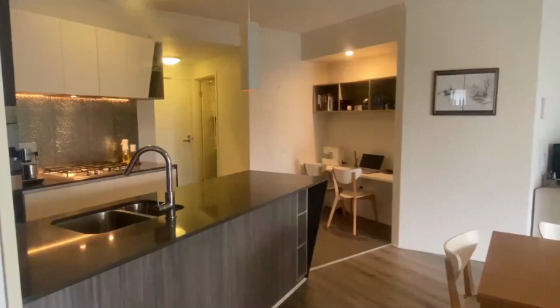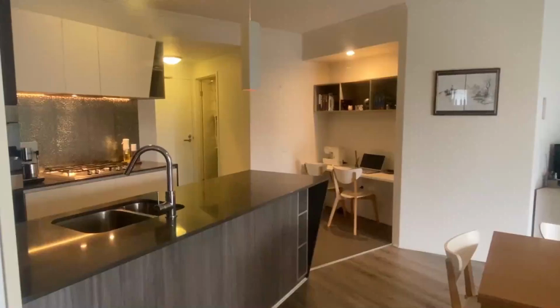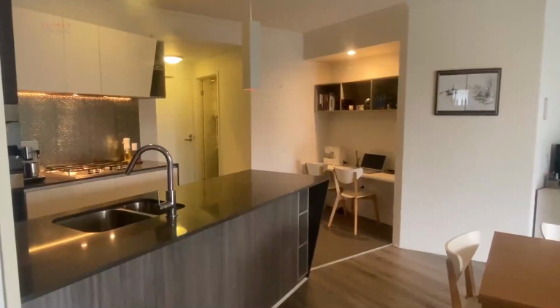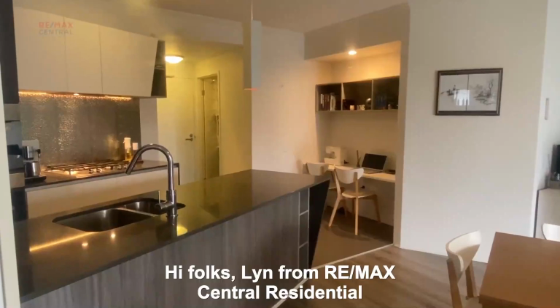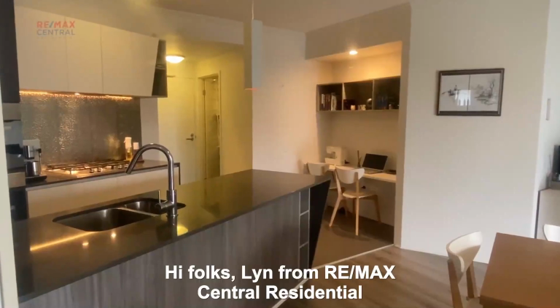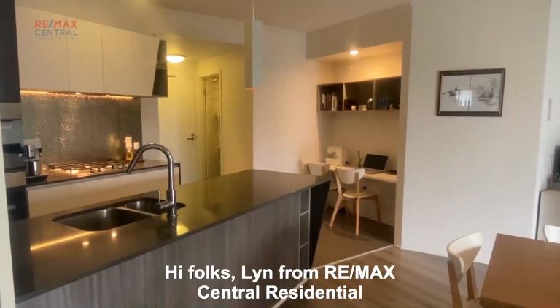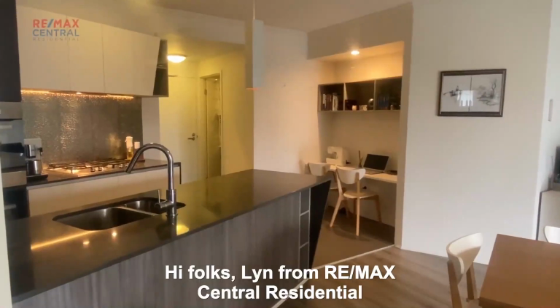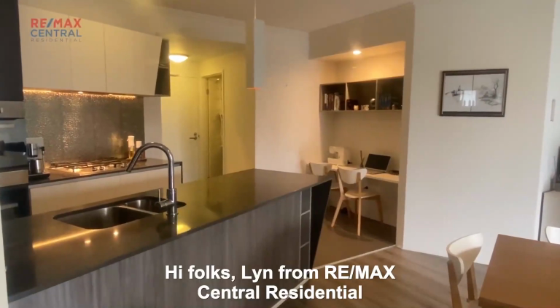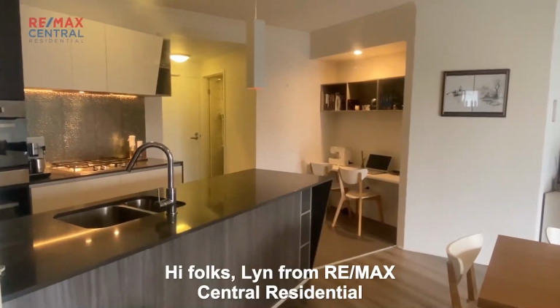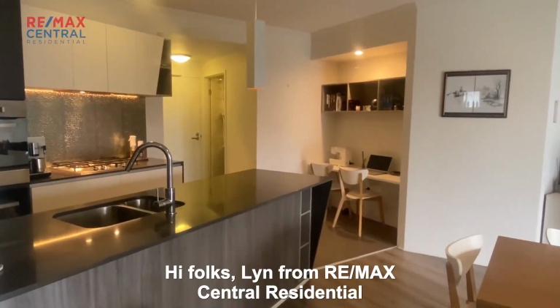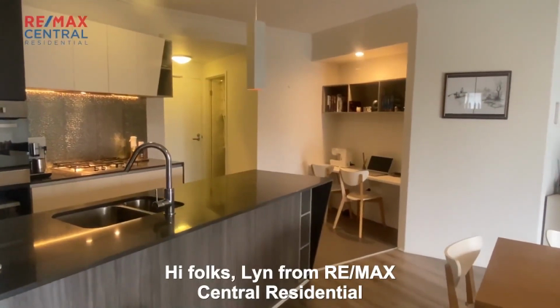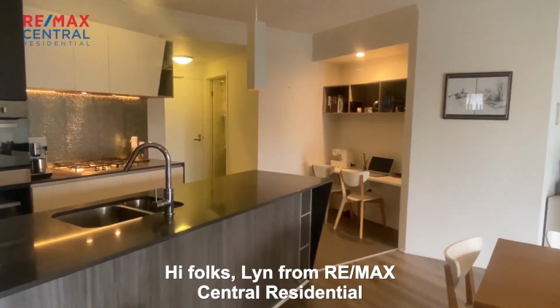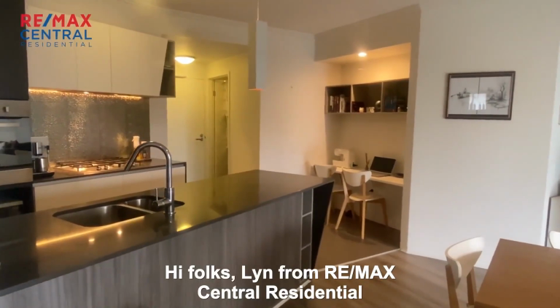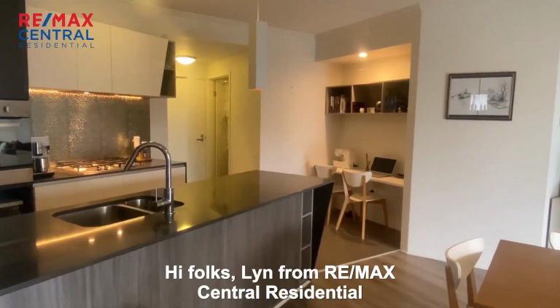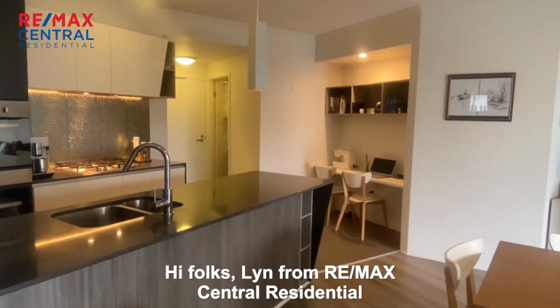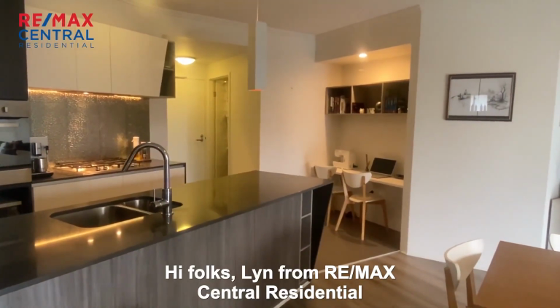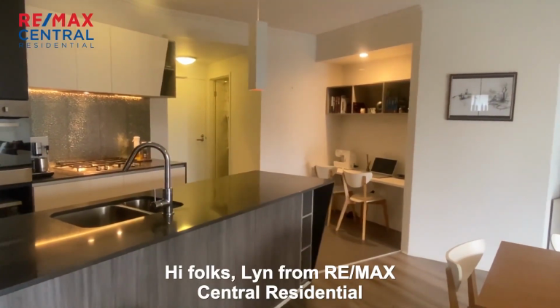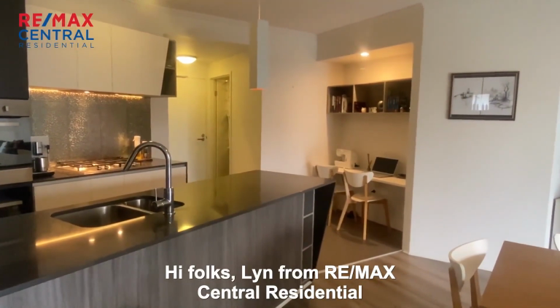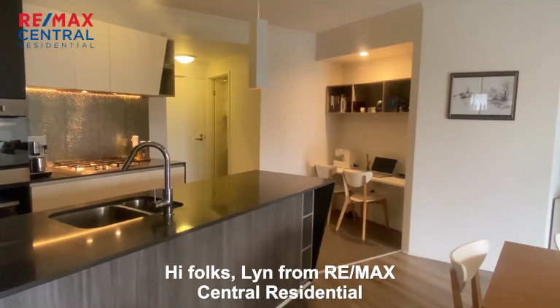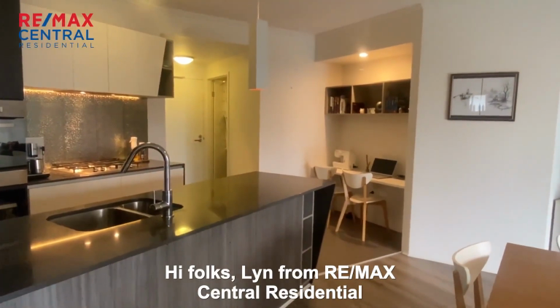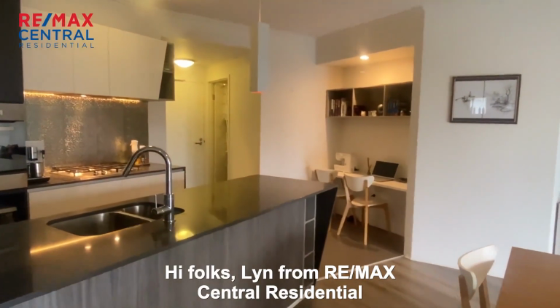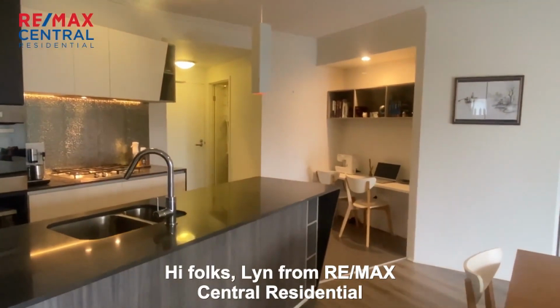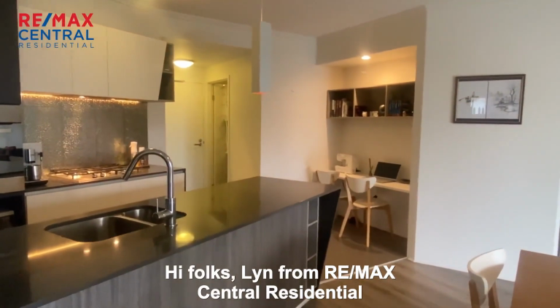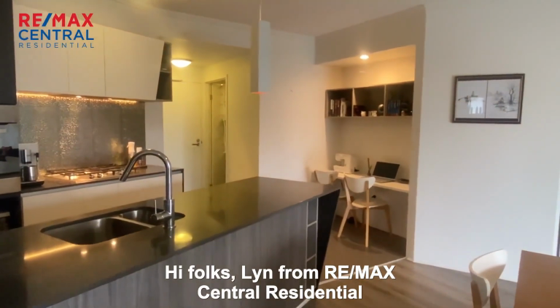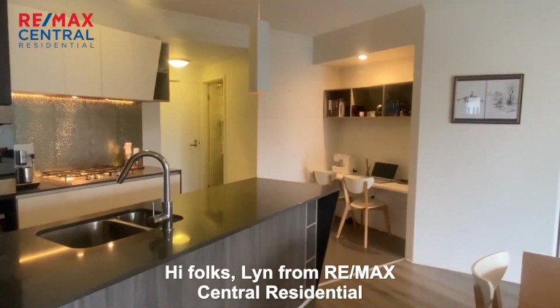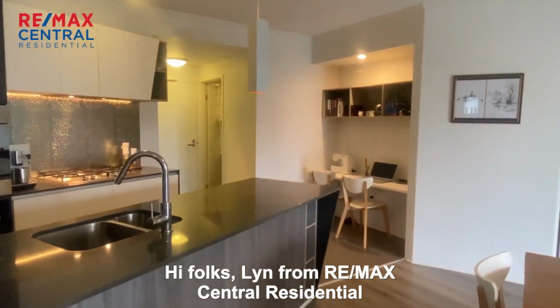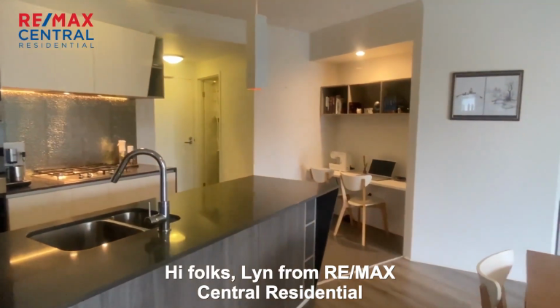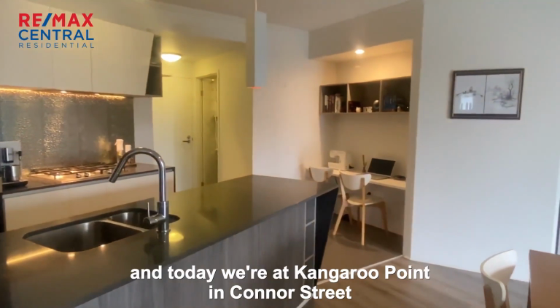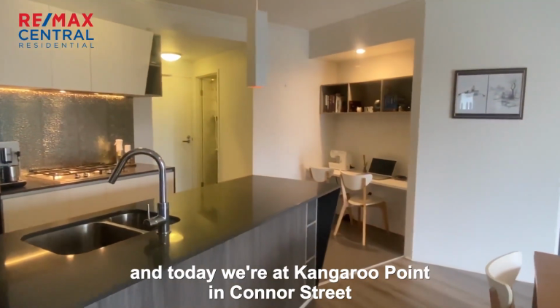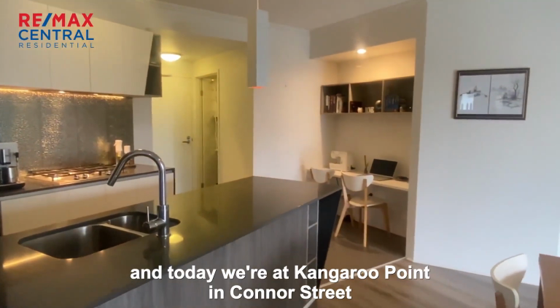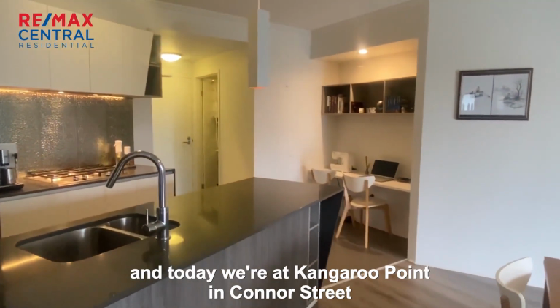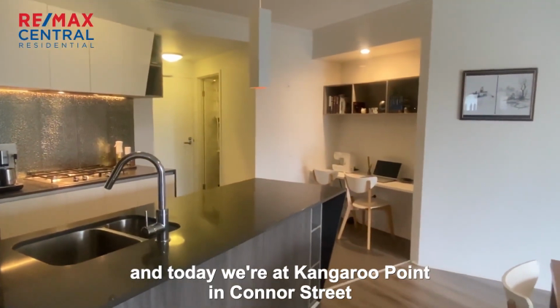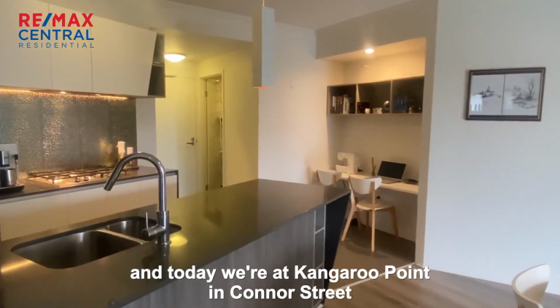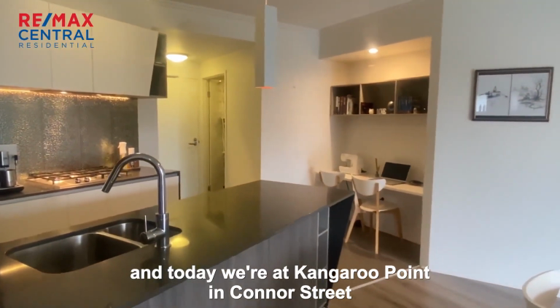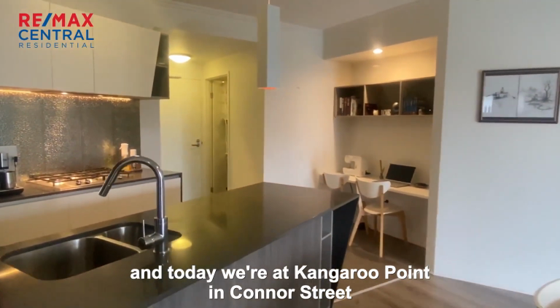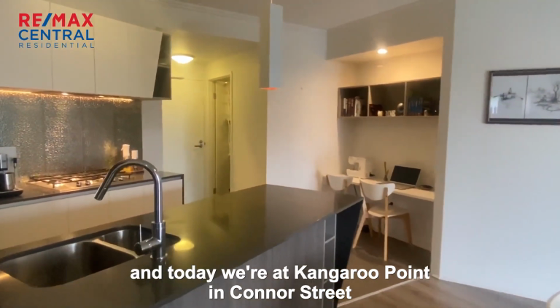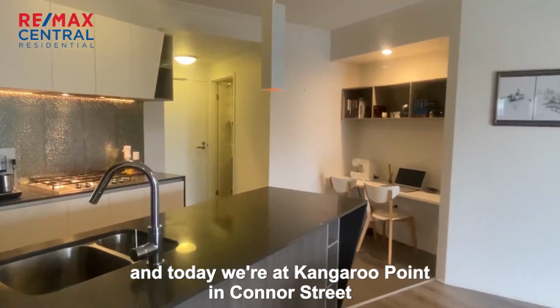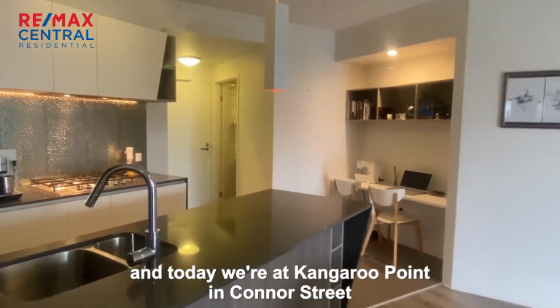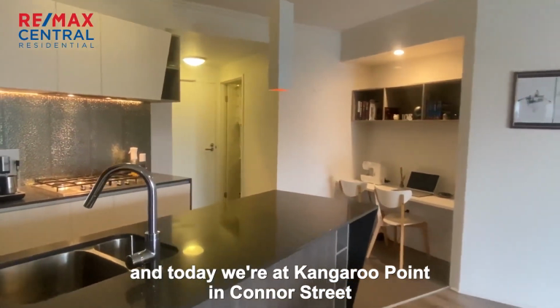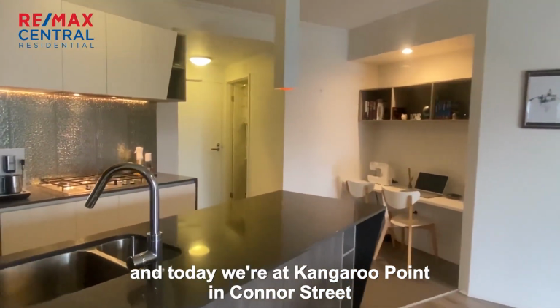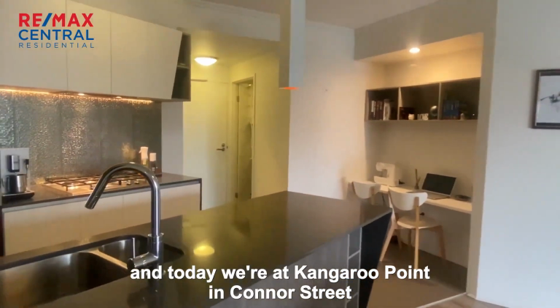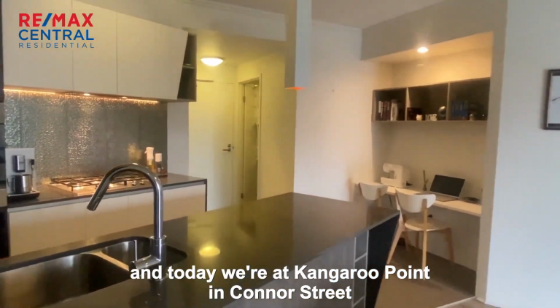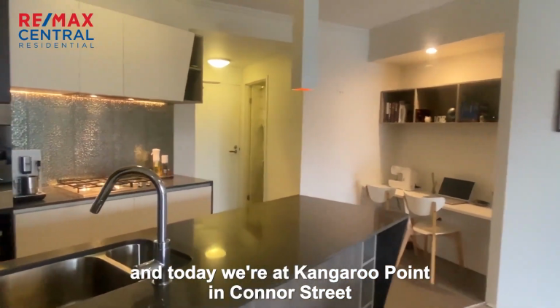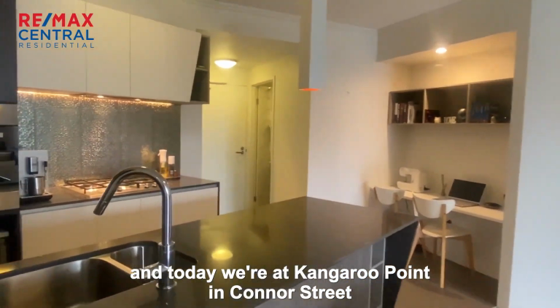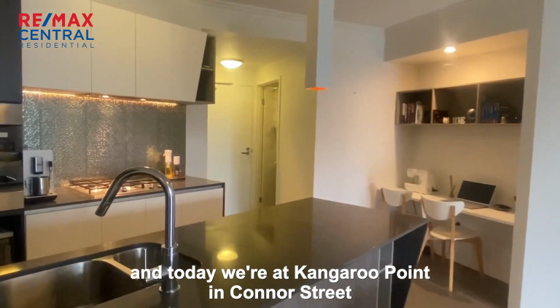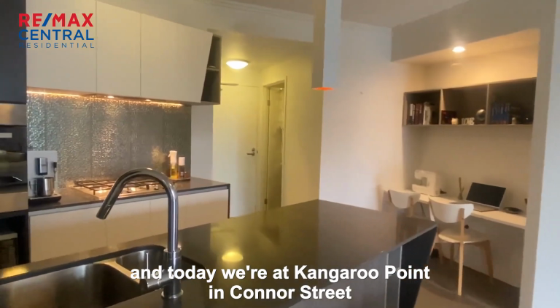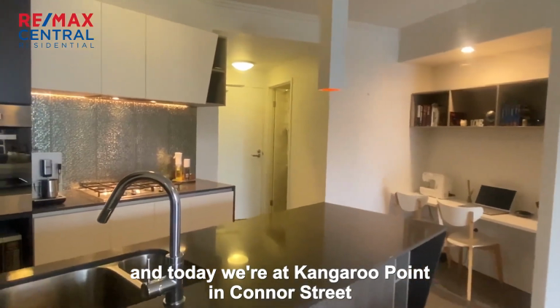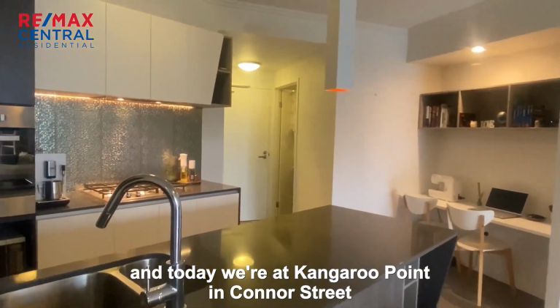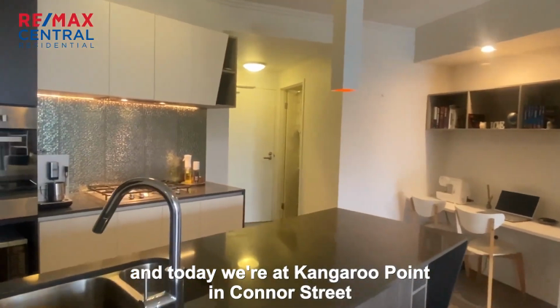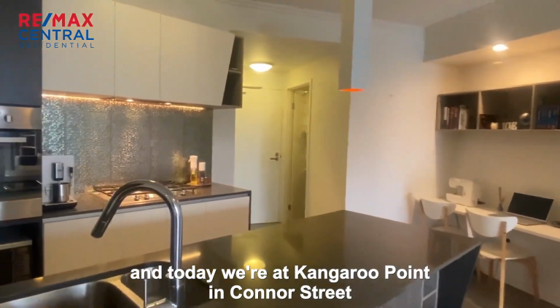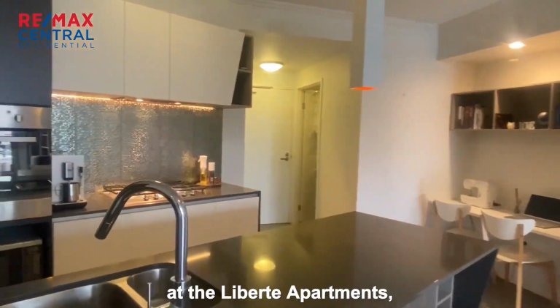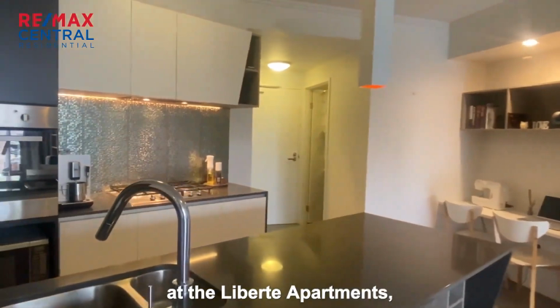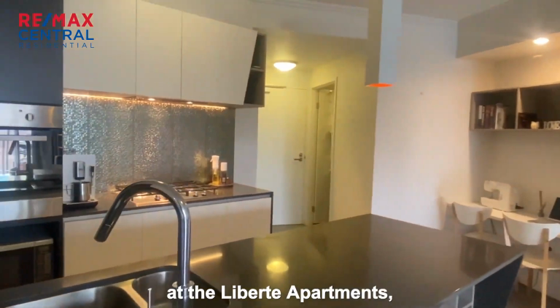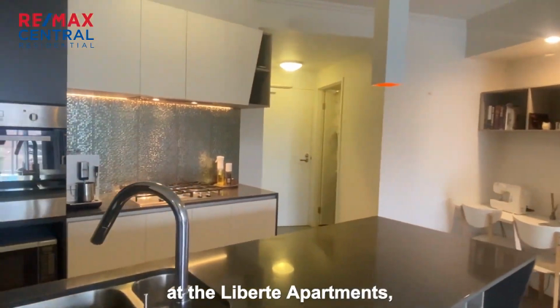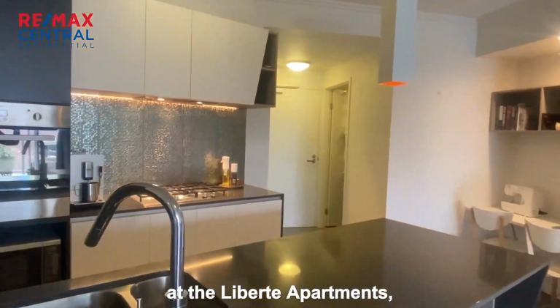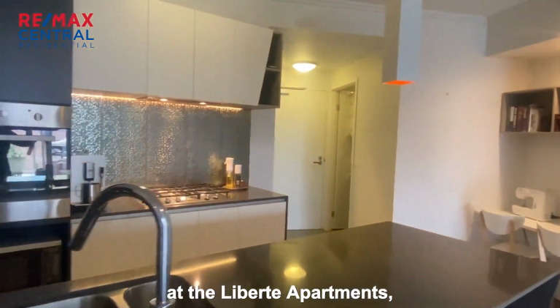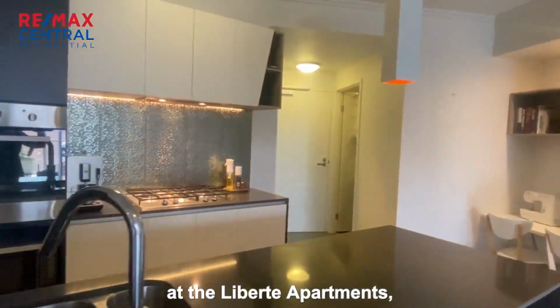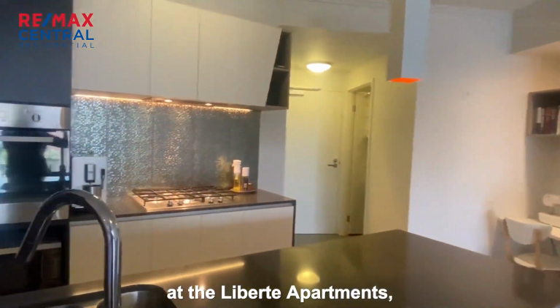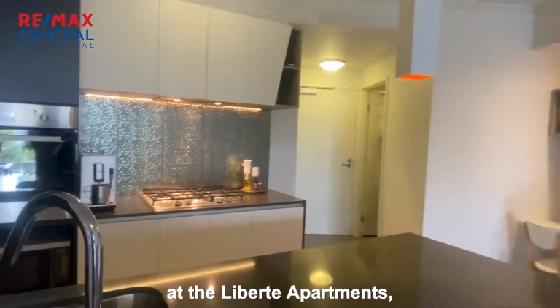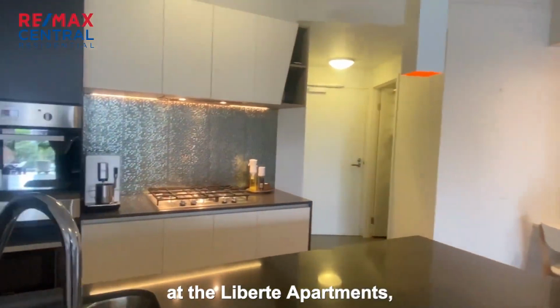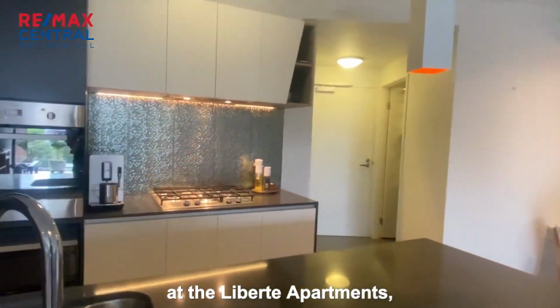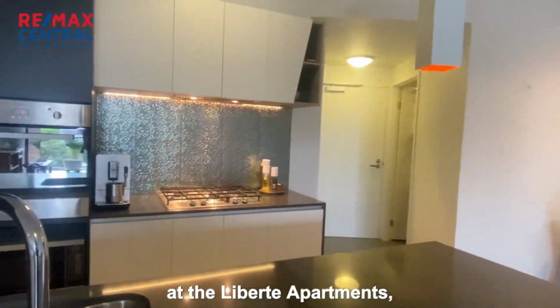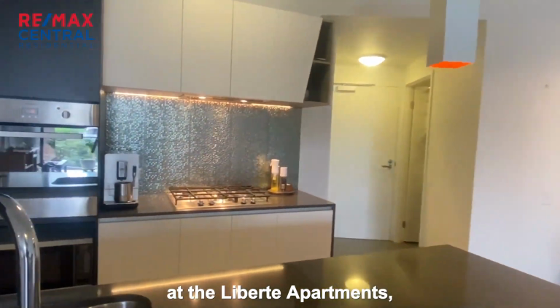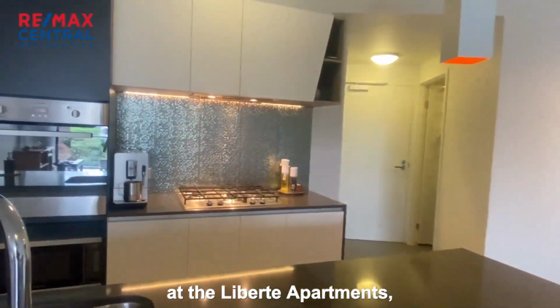Hi folks, Lynne from RUMAX Central Residential. Today we're at Kangaroo Point in Connor Street at the Liberty Apartments.